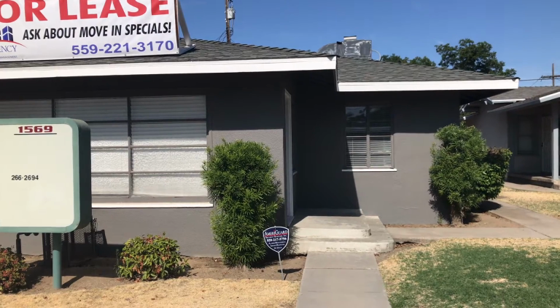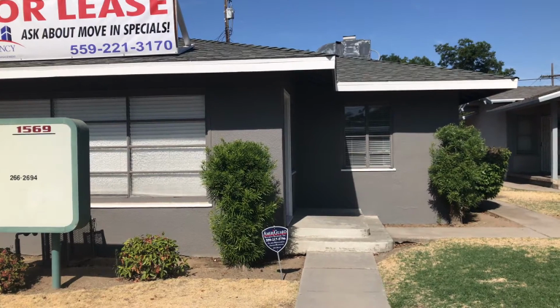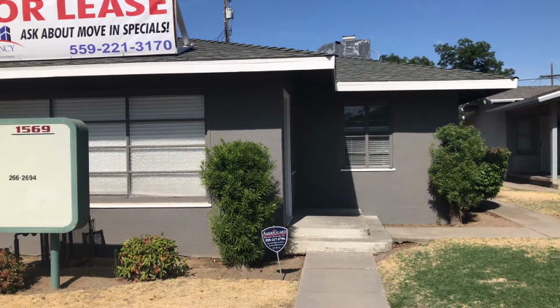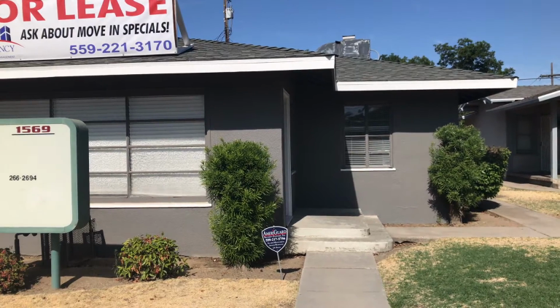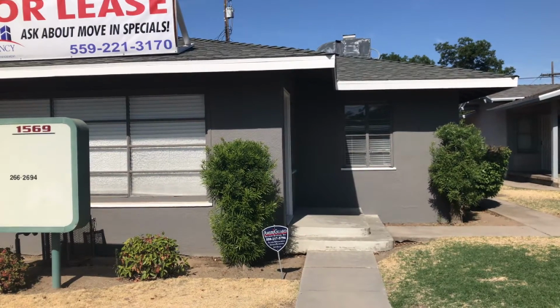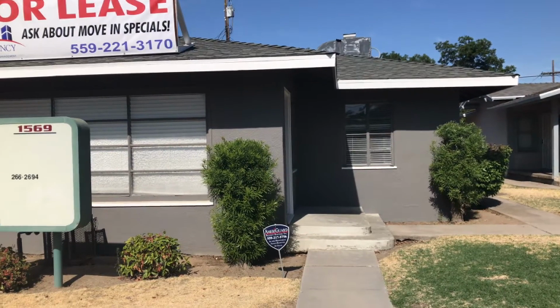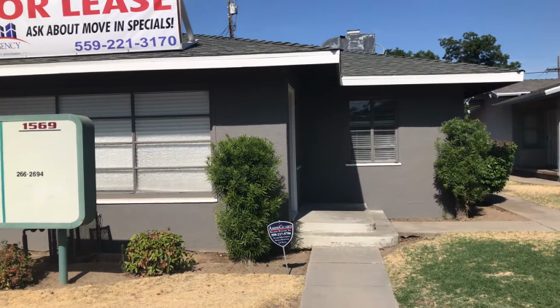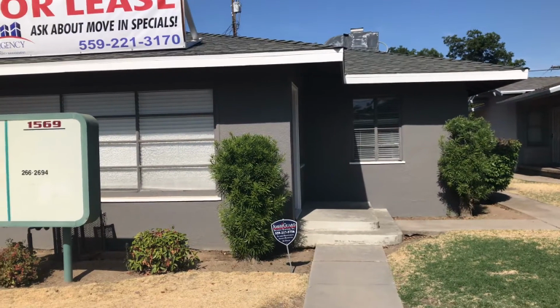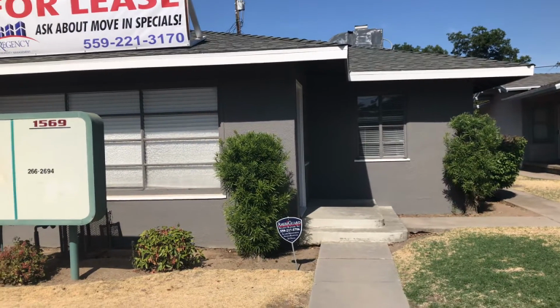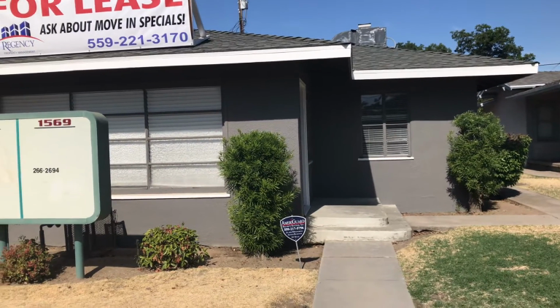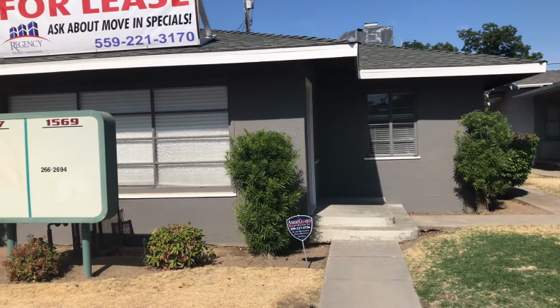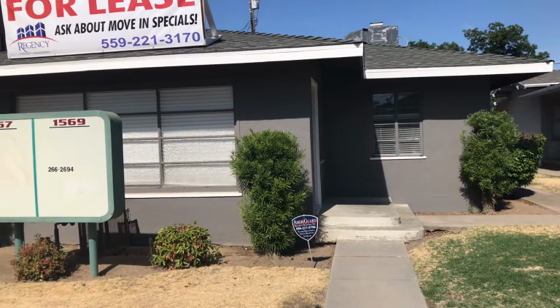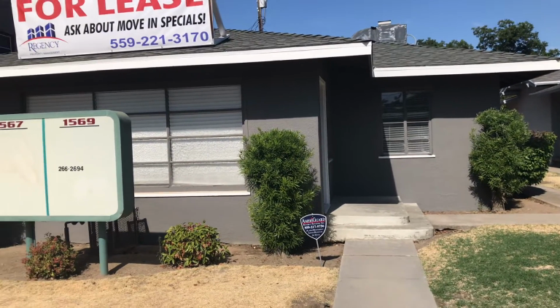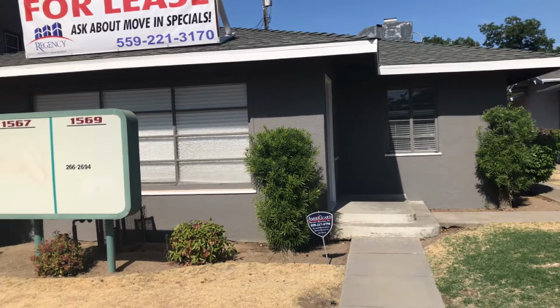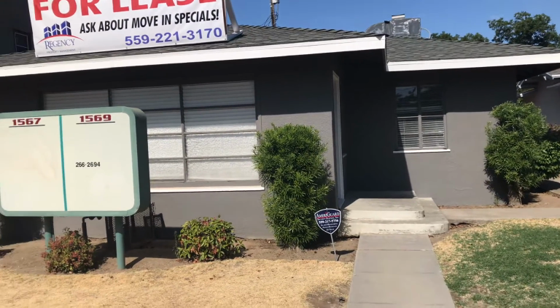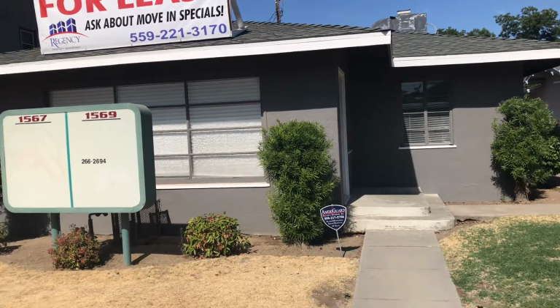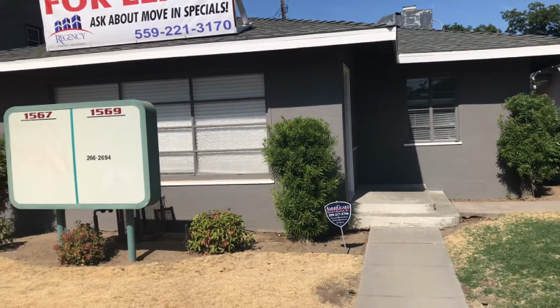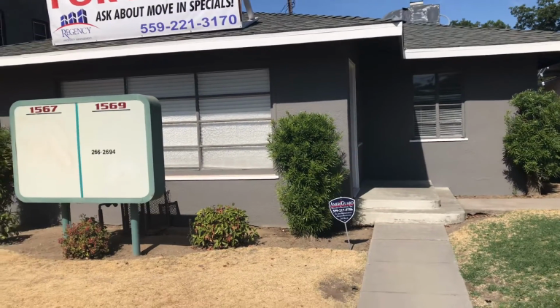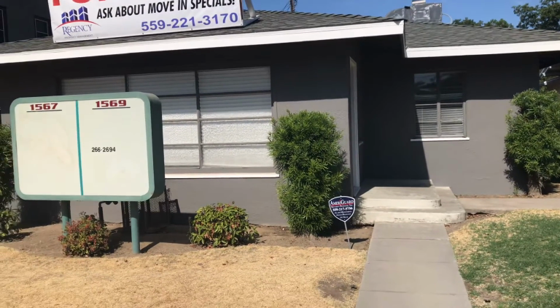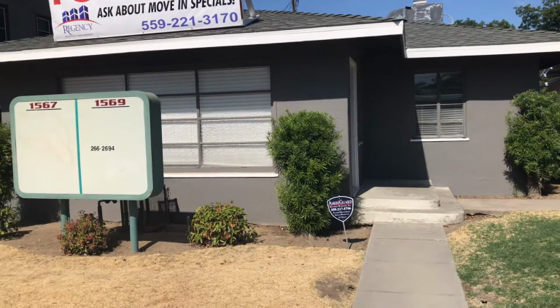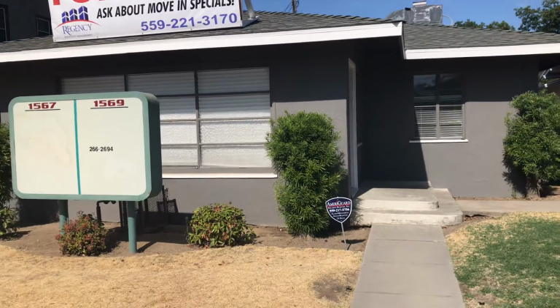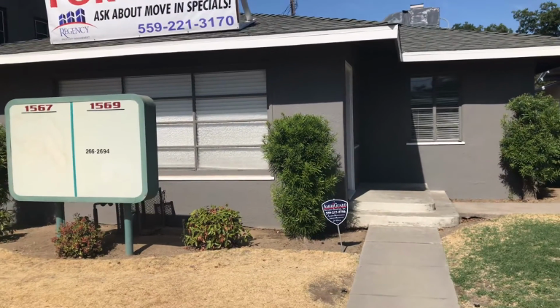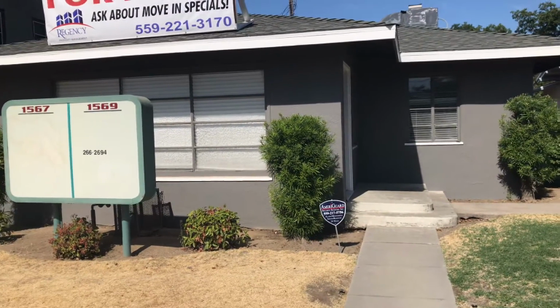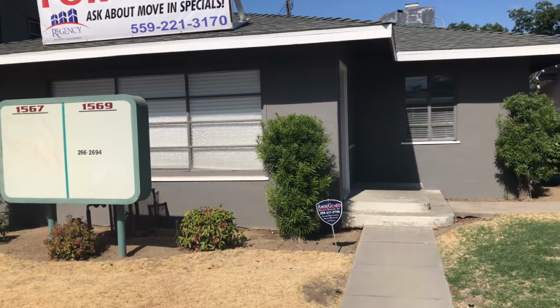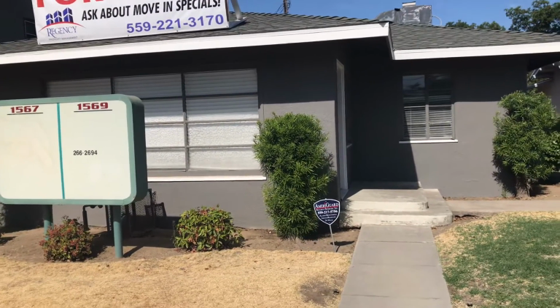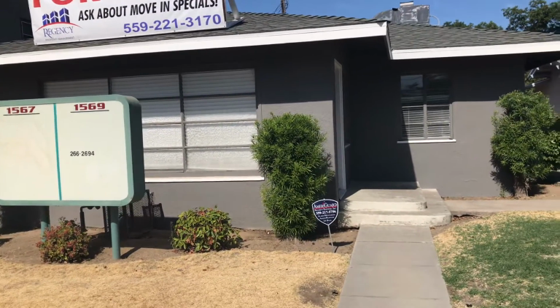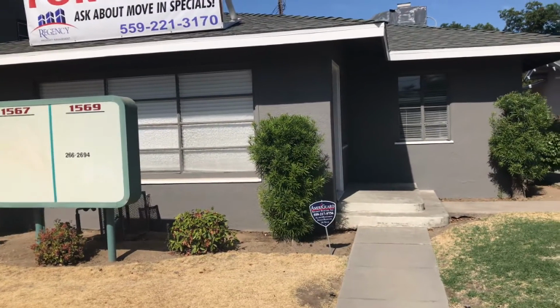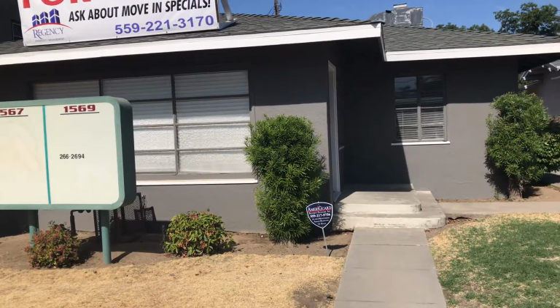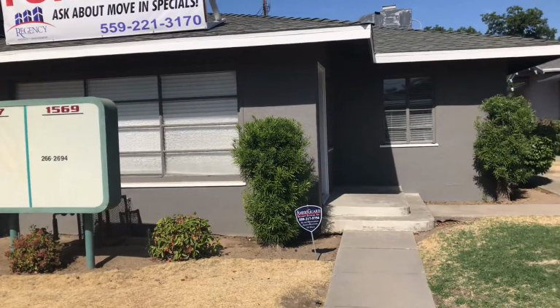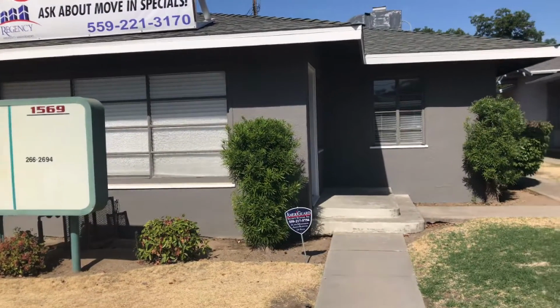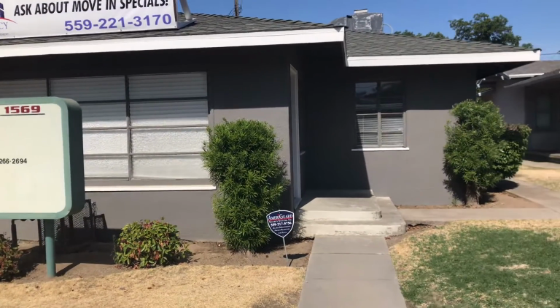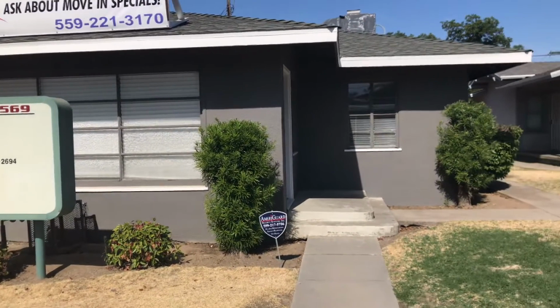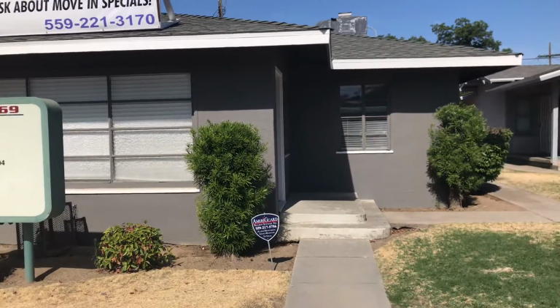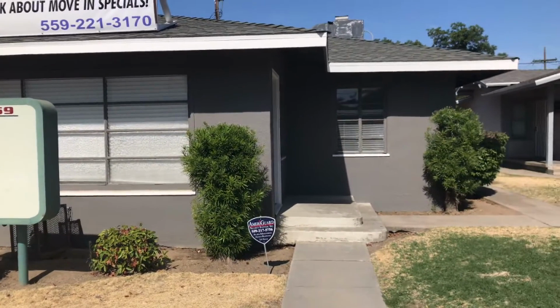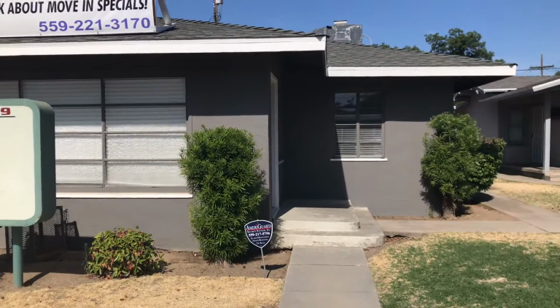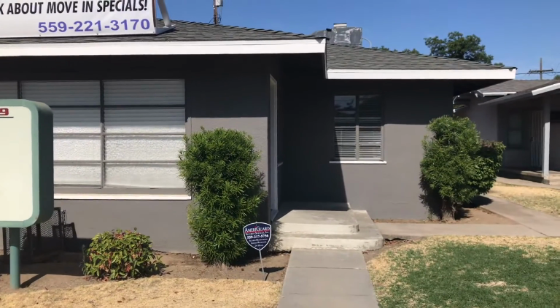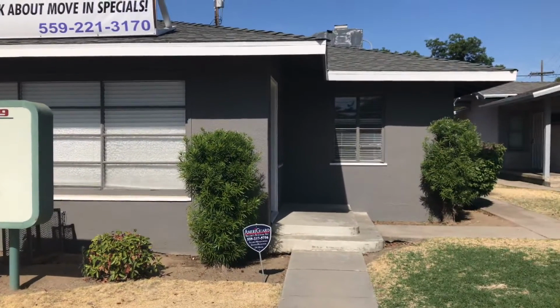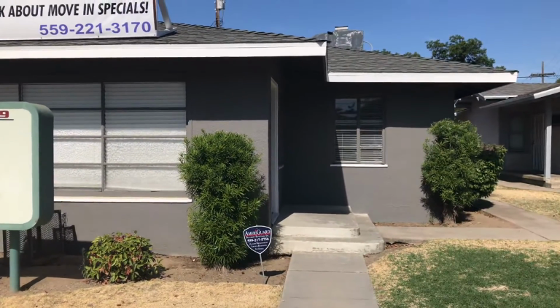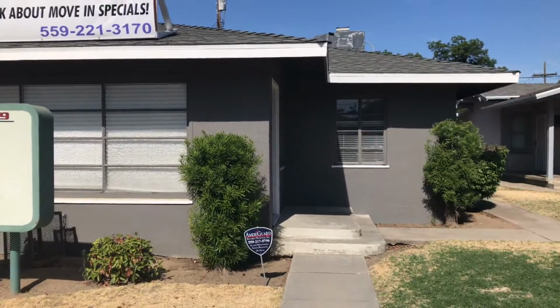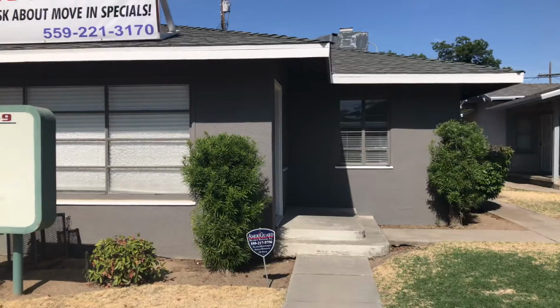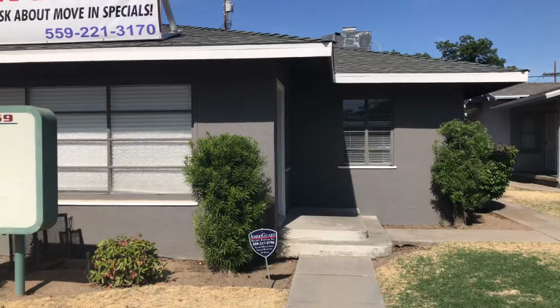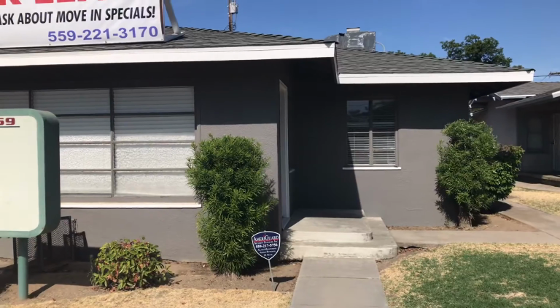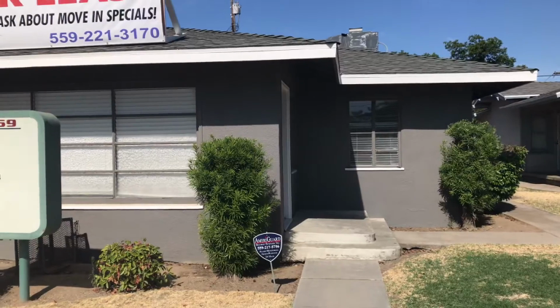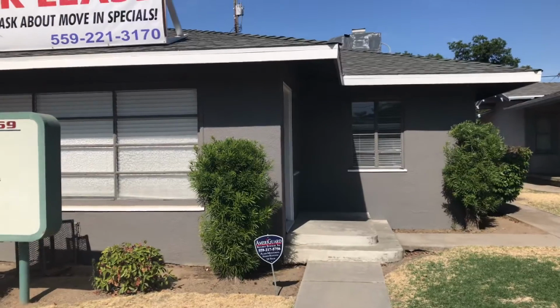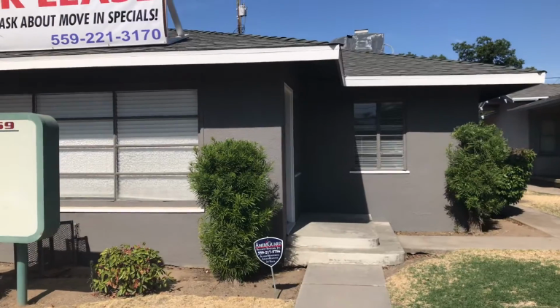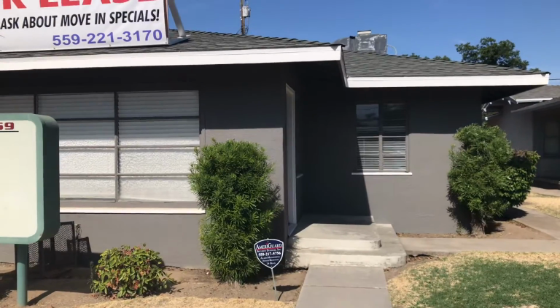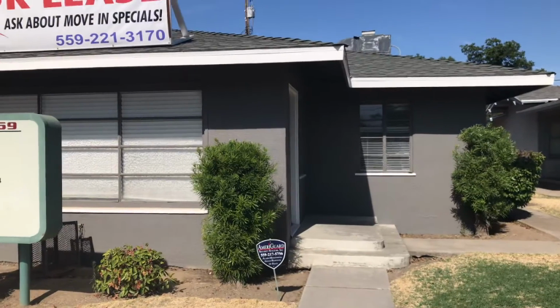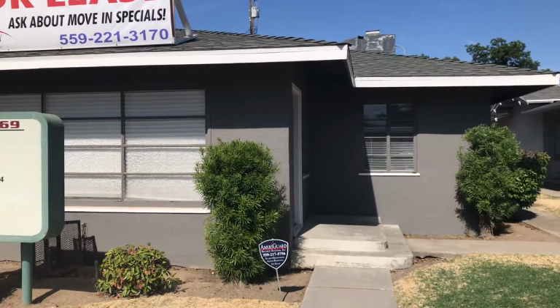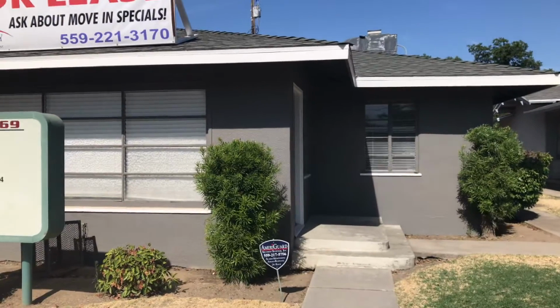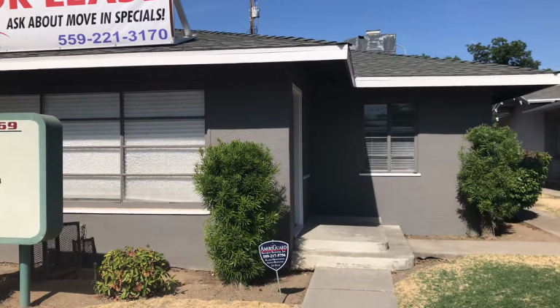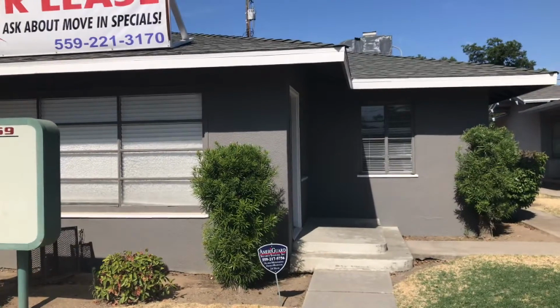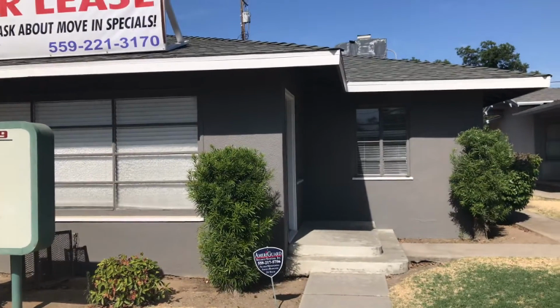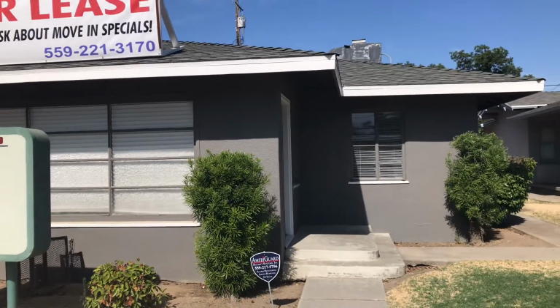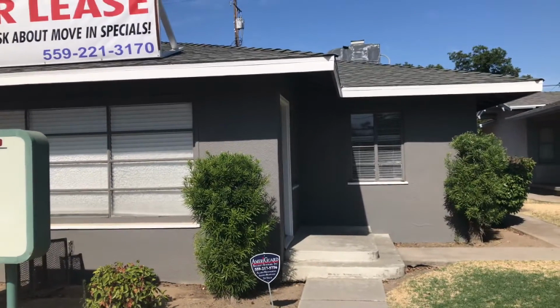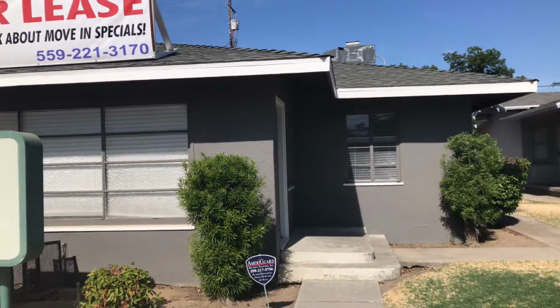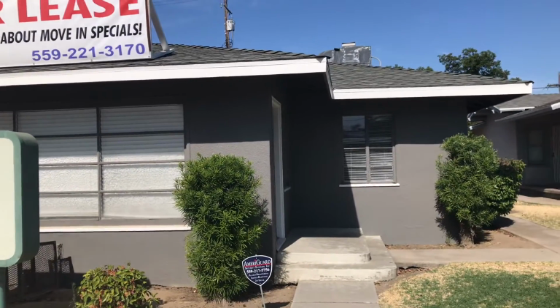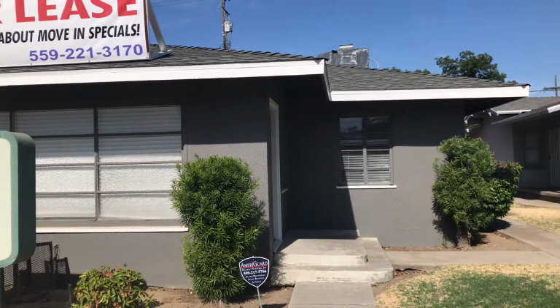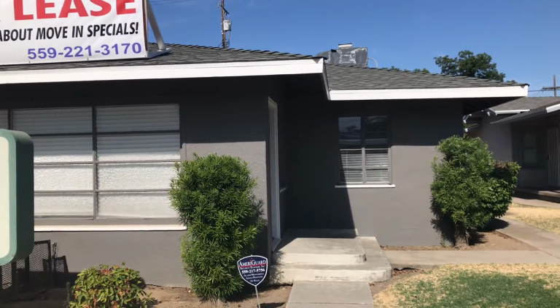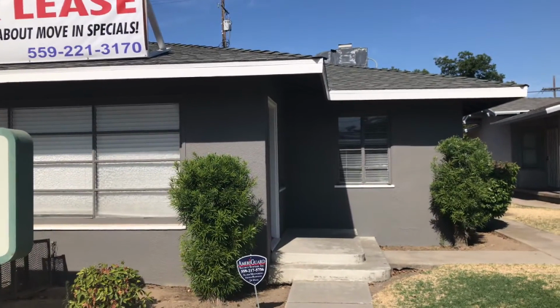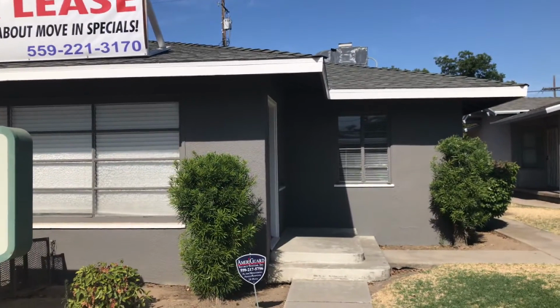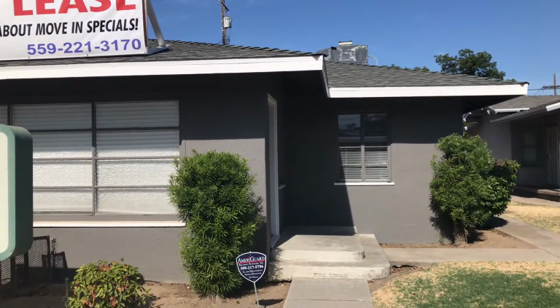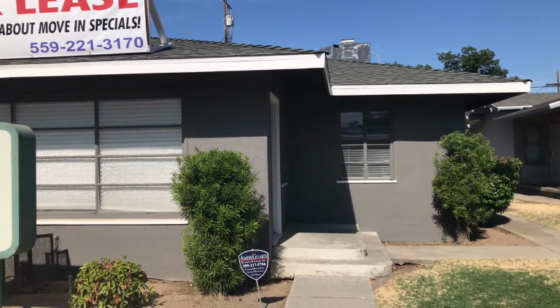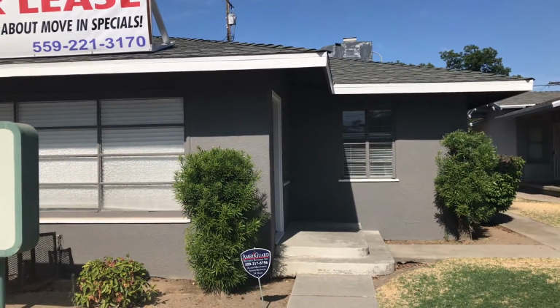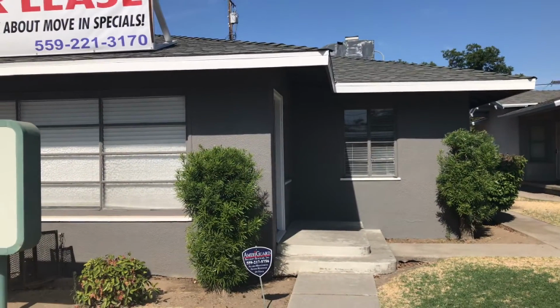Hey there, how are you guys doing this morning? So I thought what I would do in this video is talk about the office, but more importantly what is still to be done.